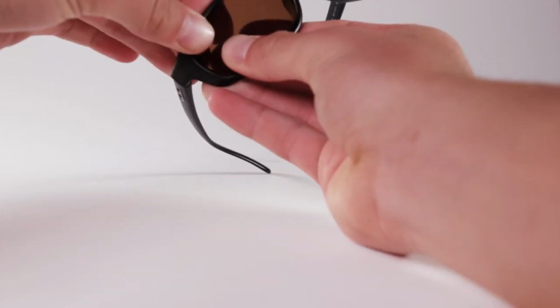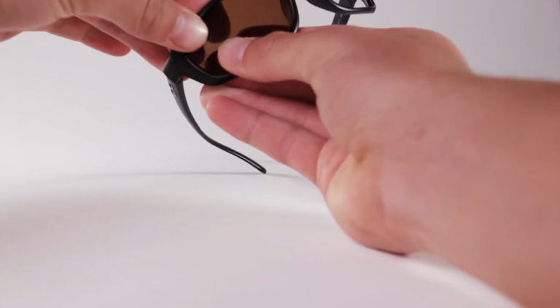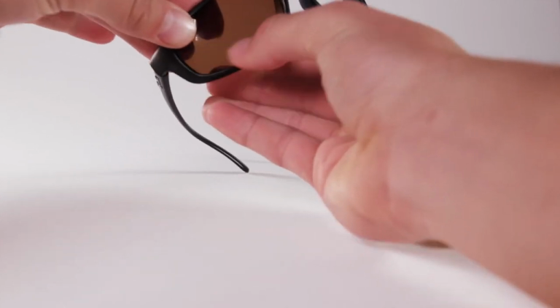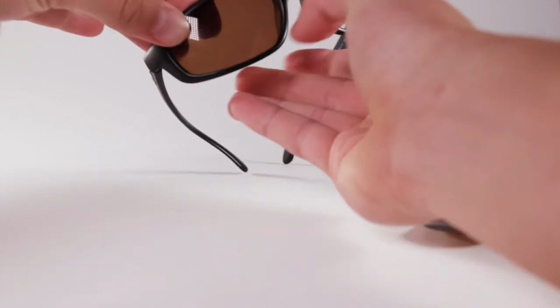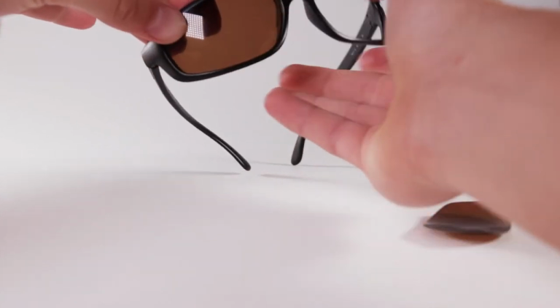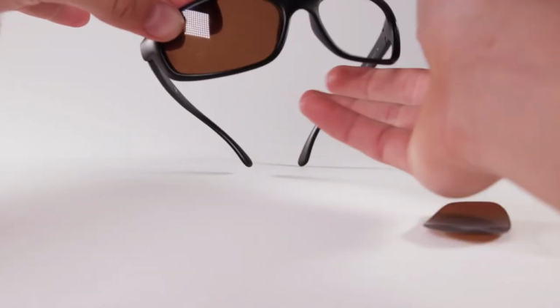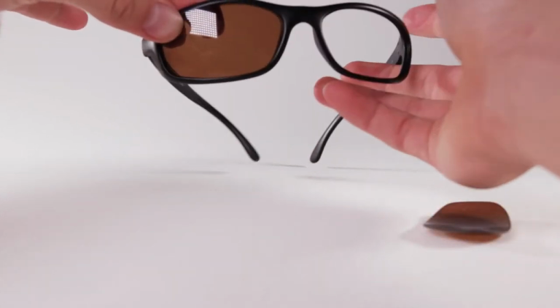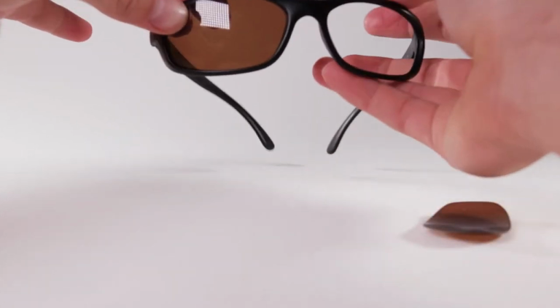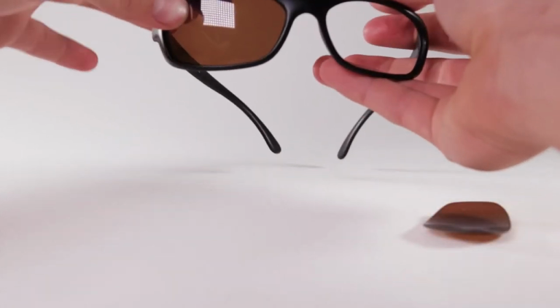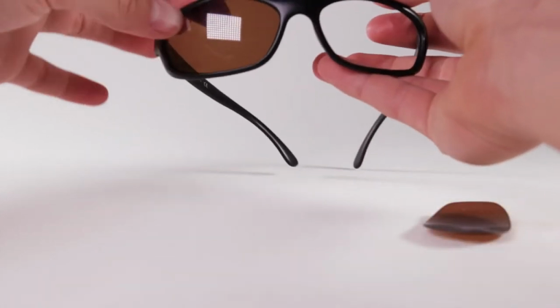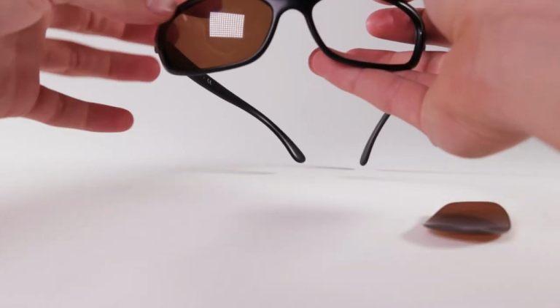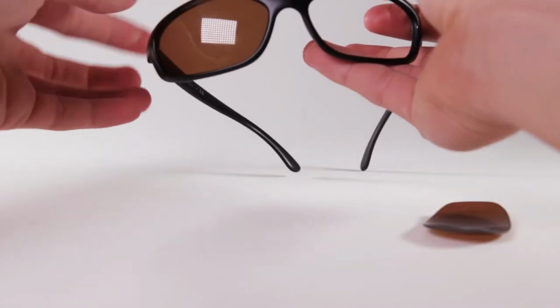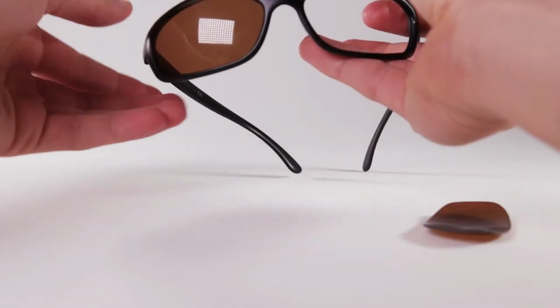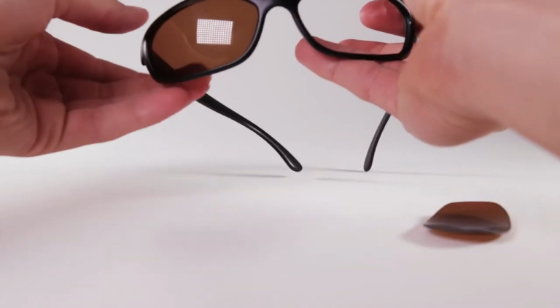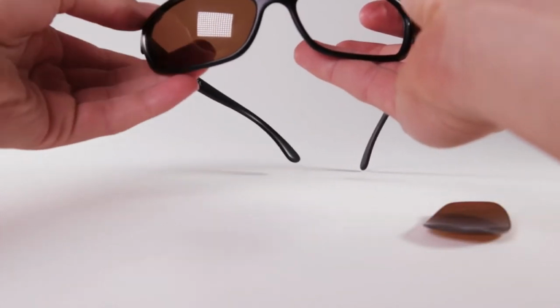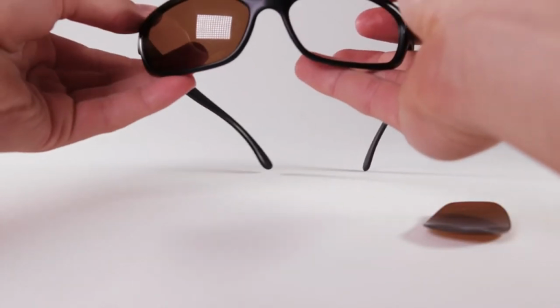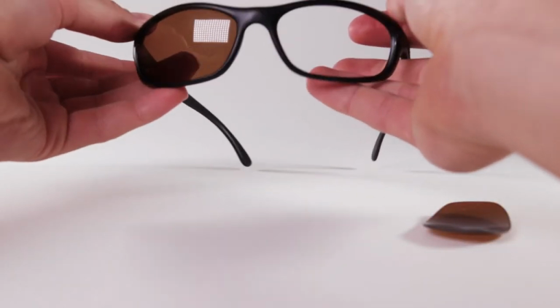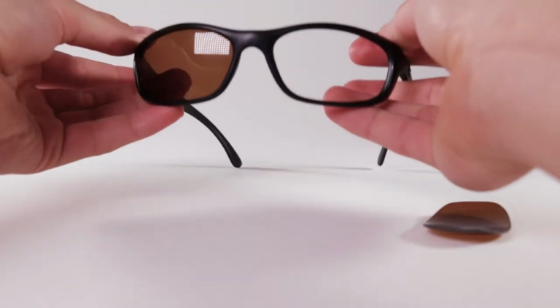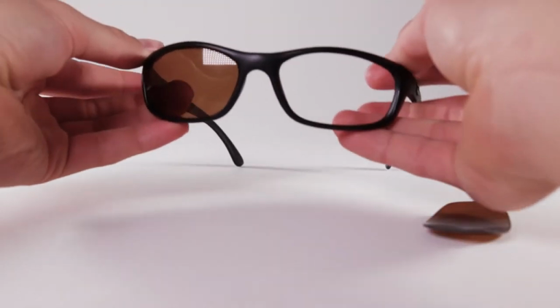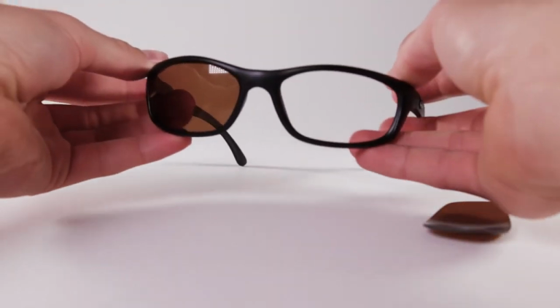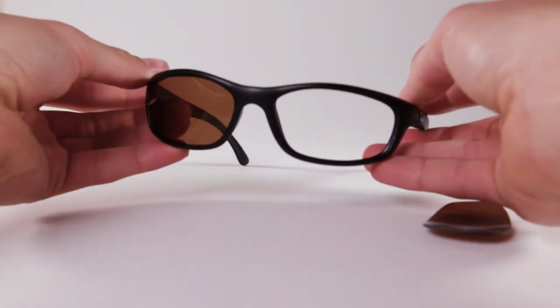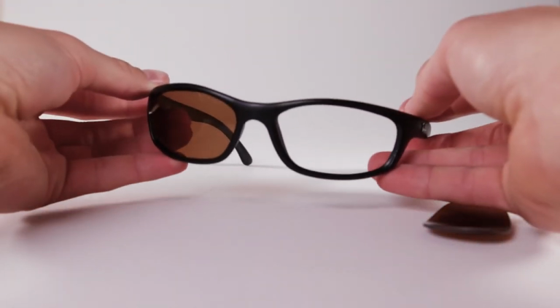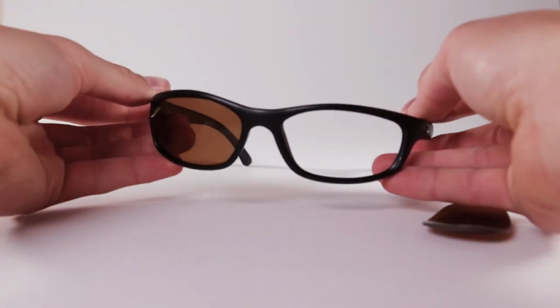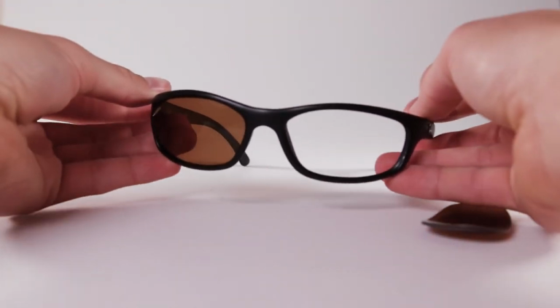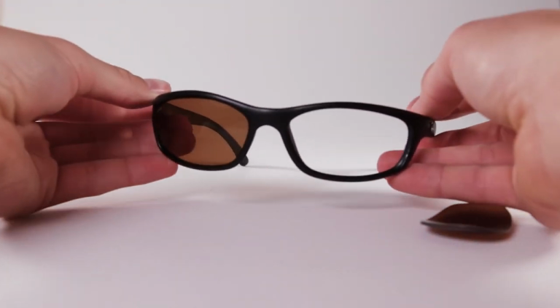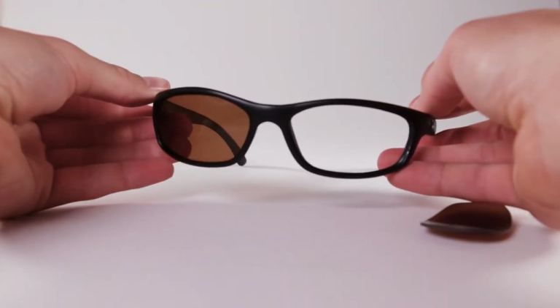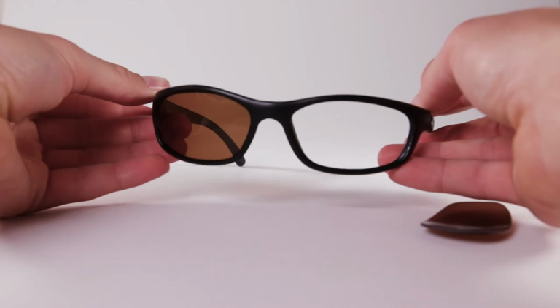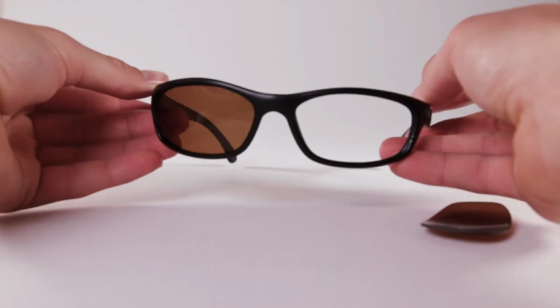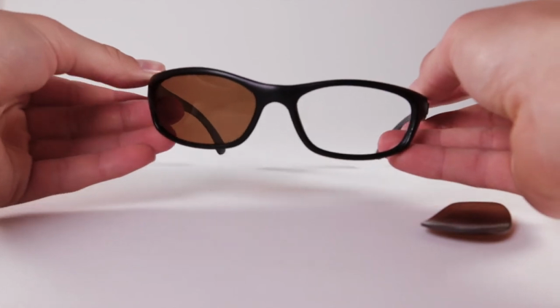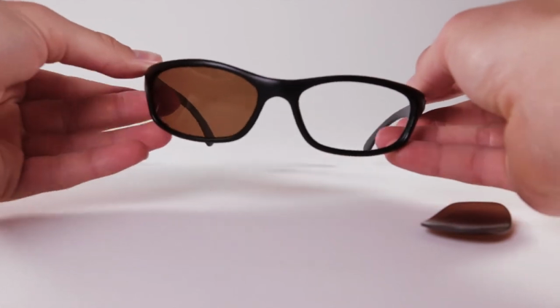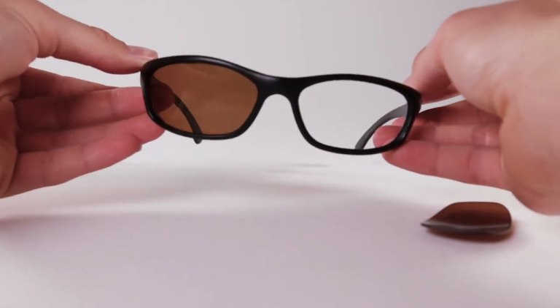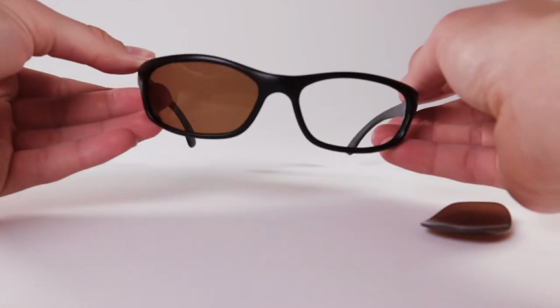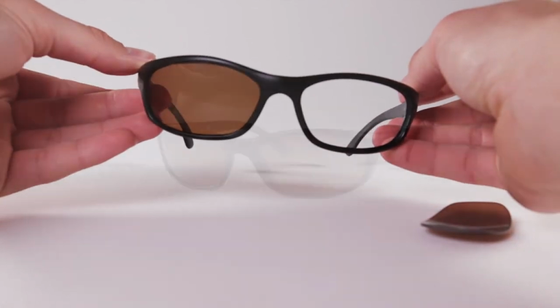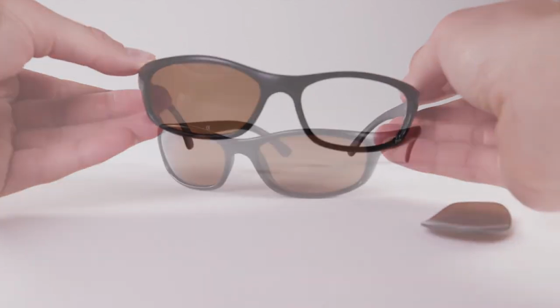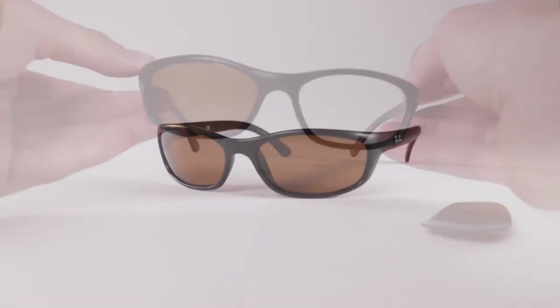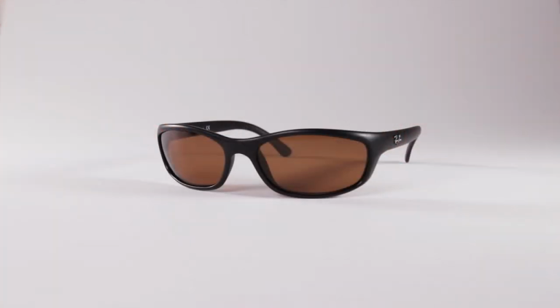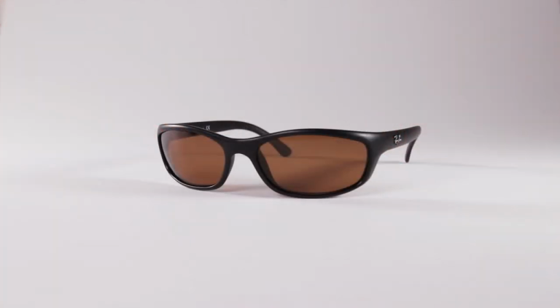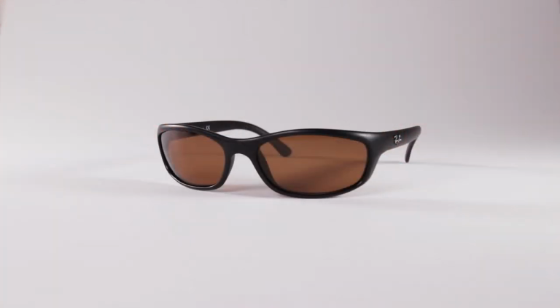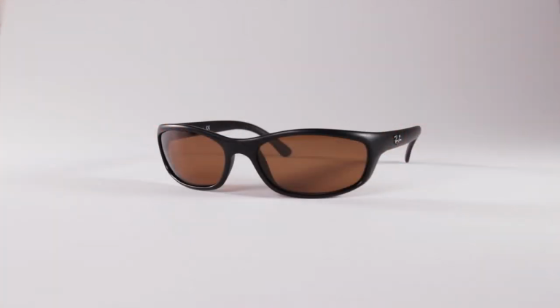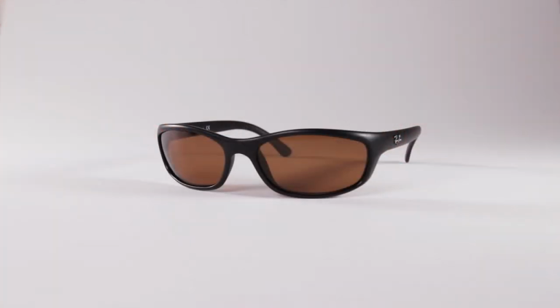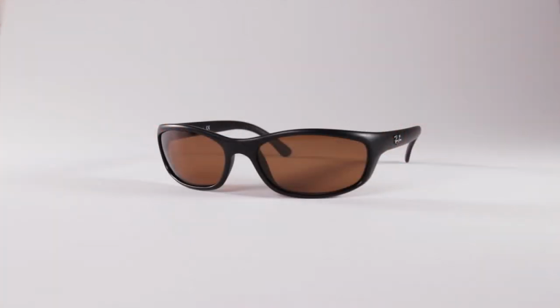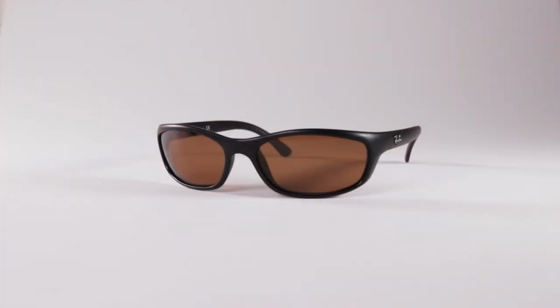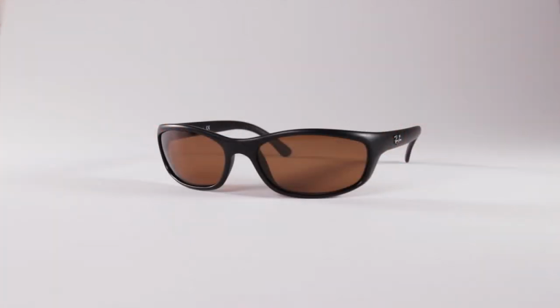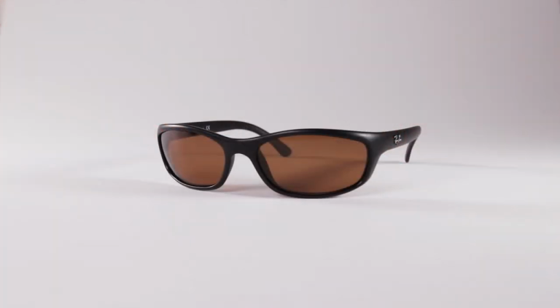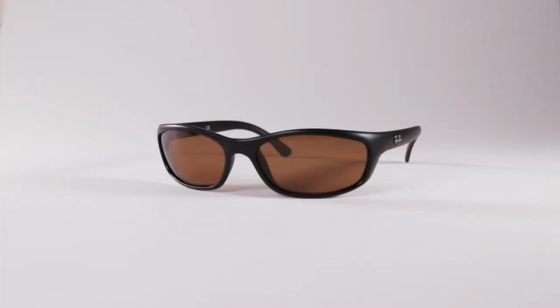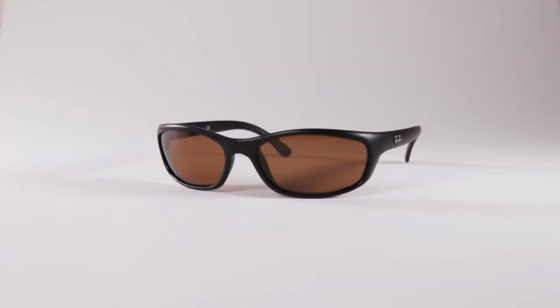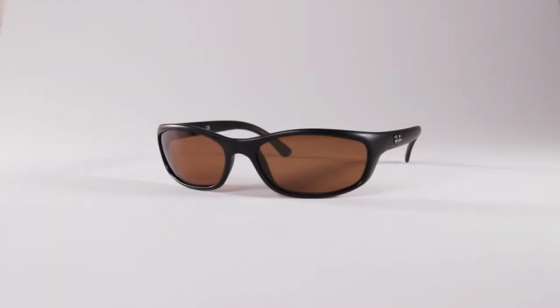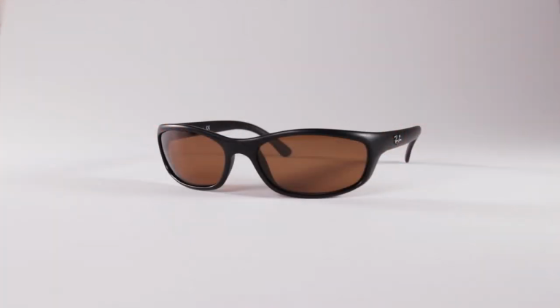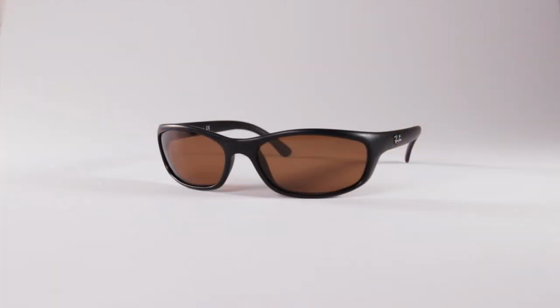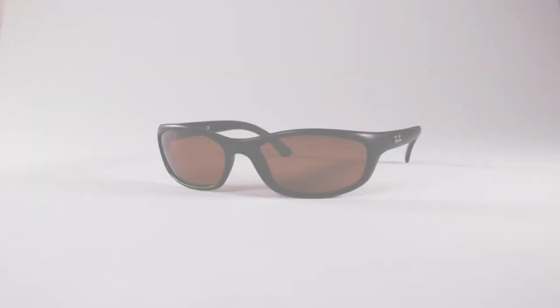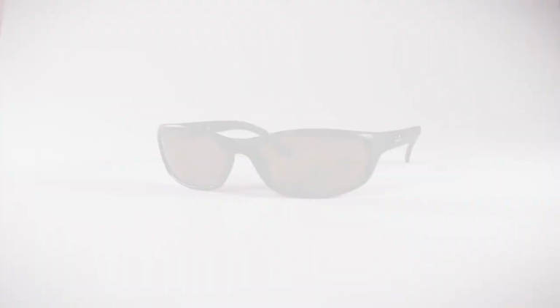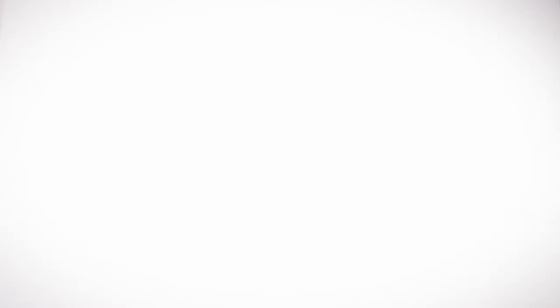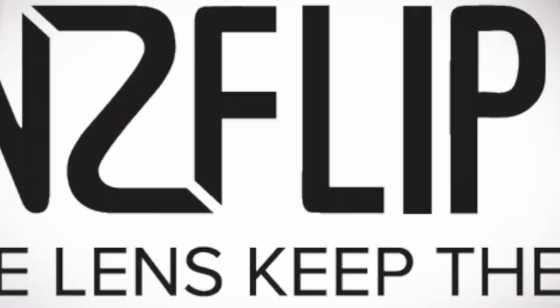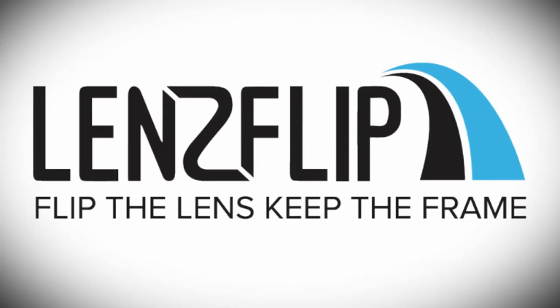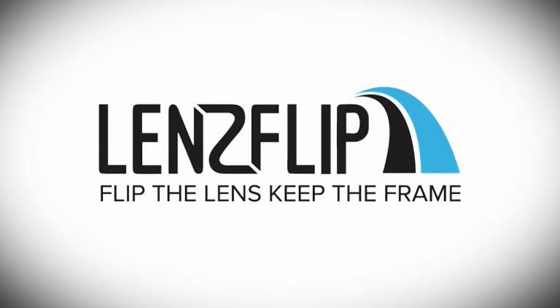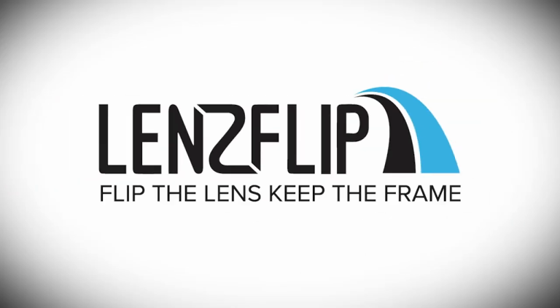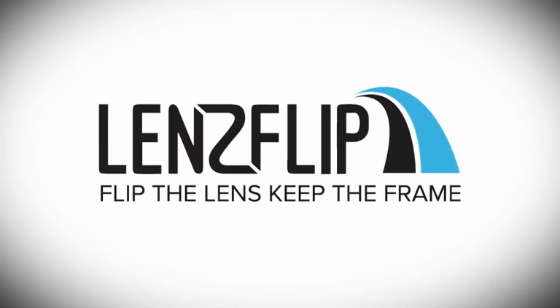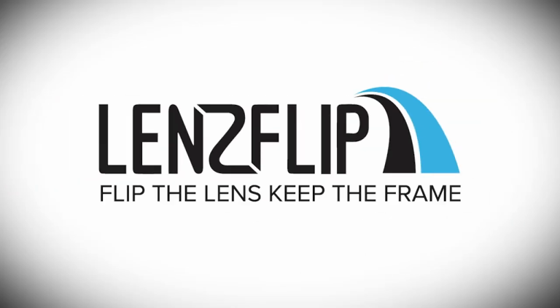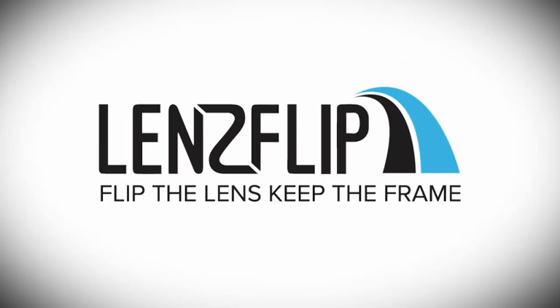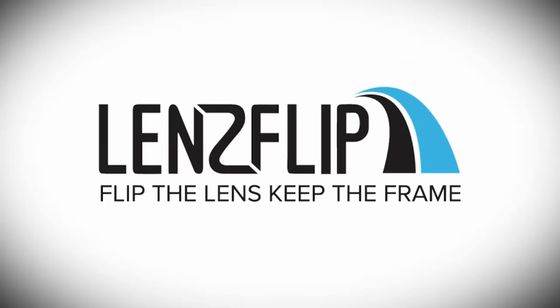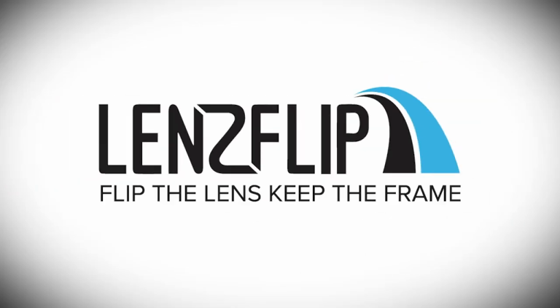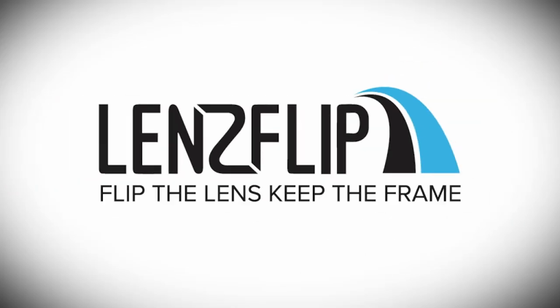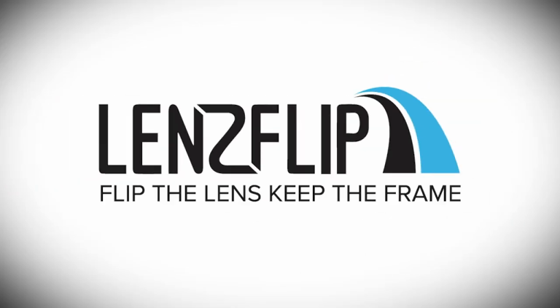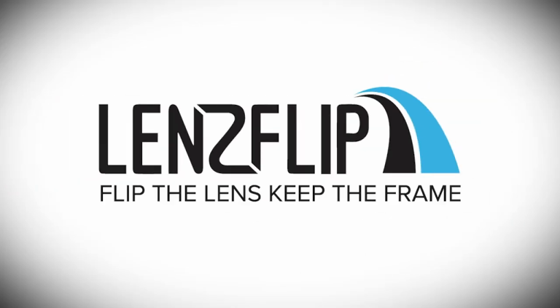And that's it. That's how you replace the lenses on your full-frame sunglasses with your new lenses from LensFlip.